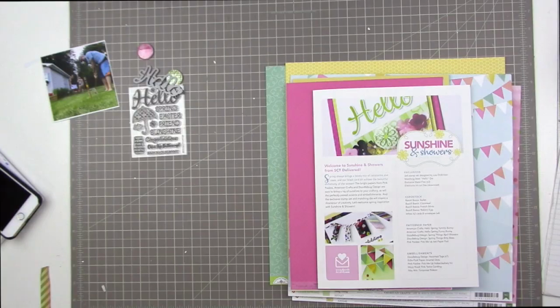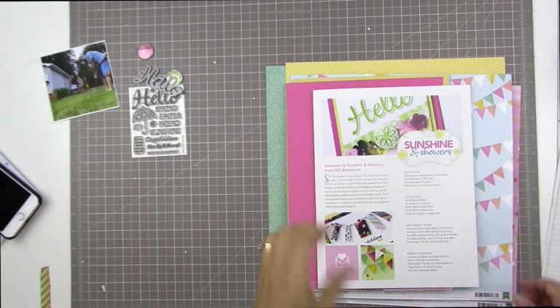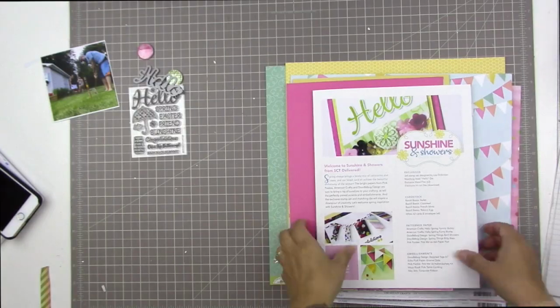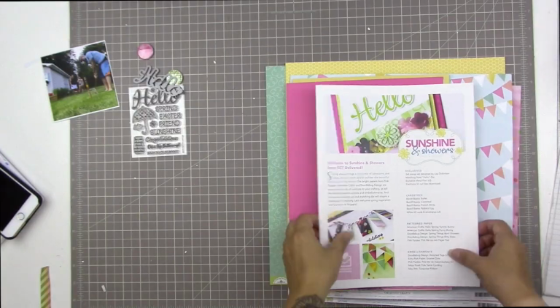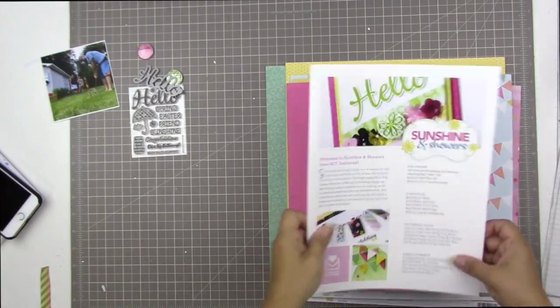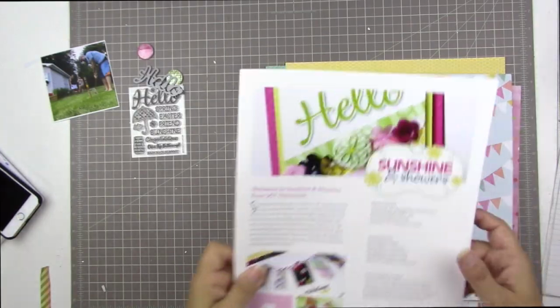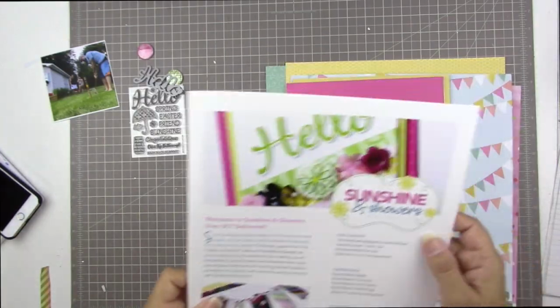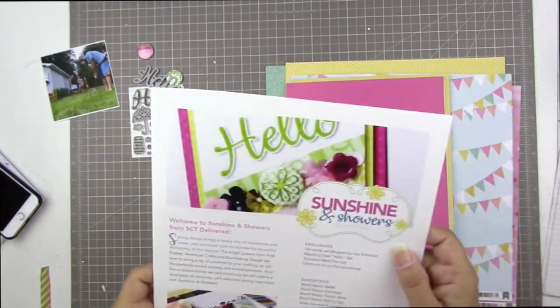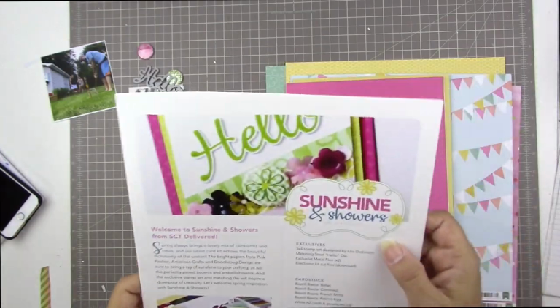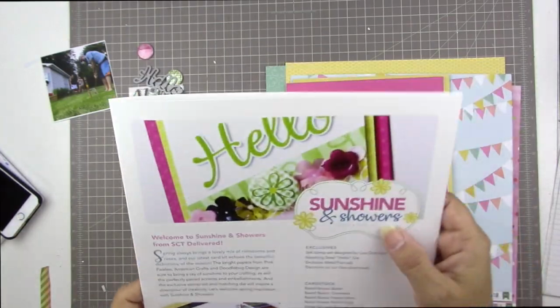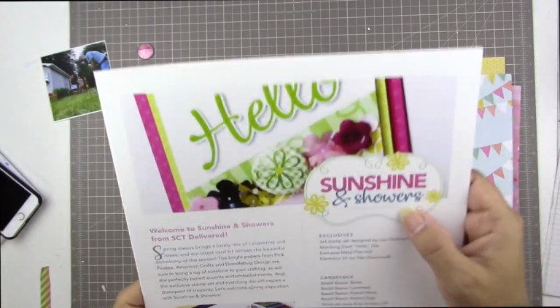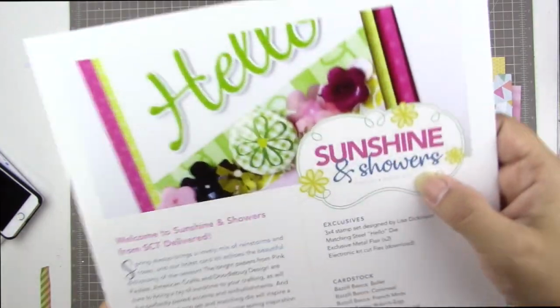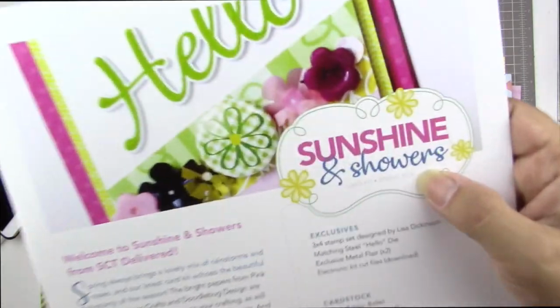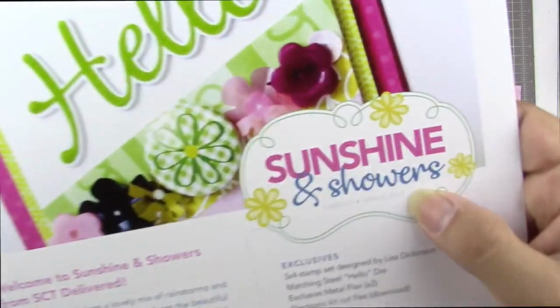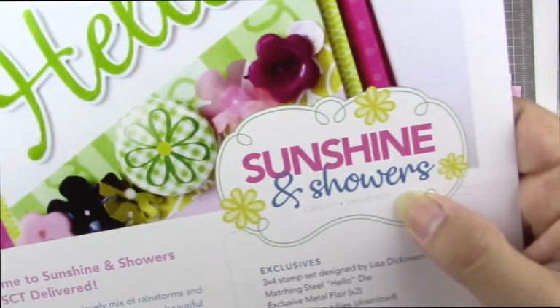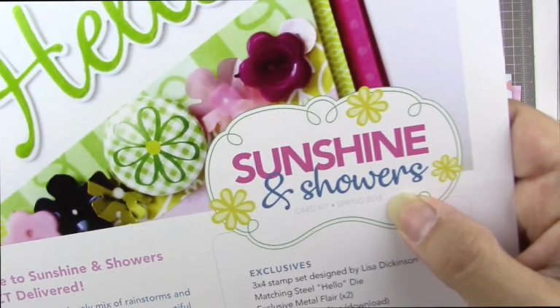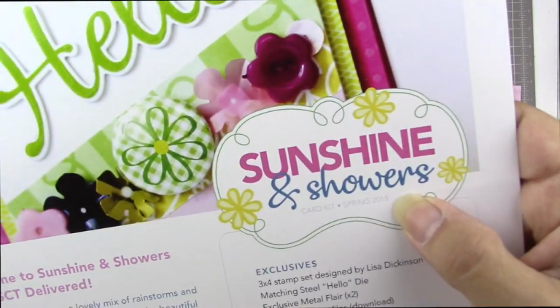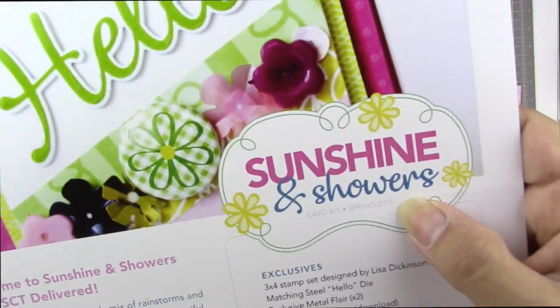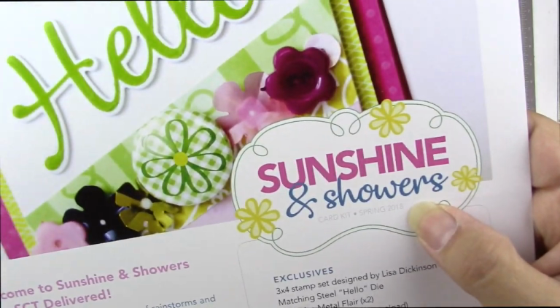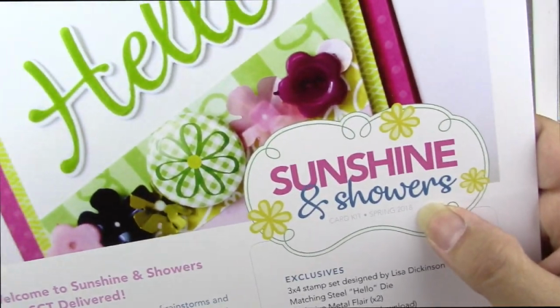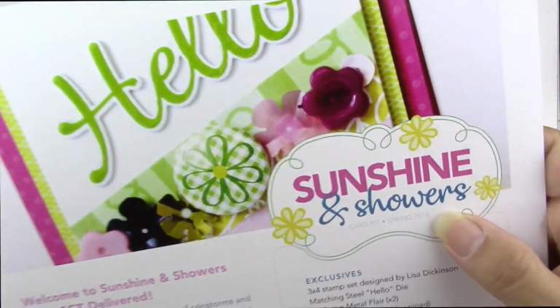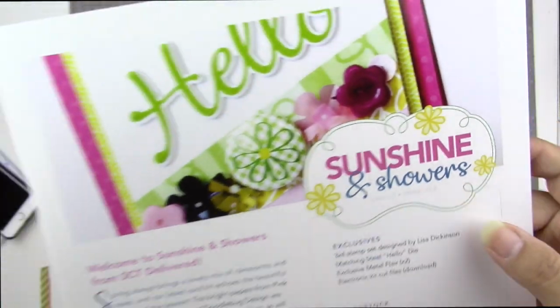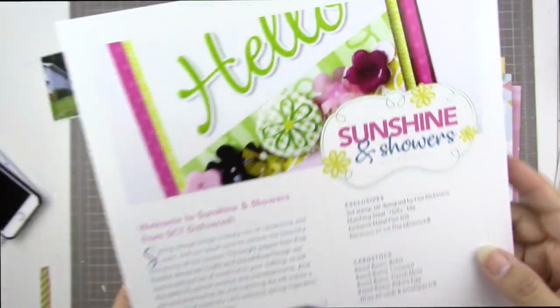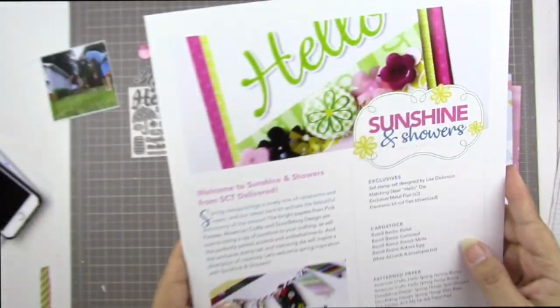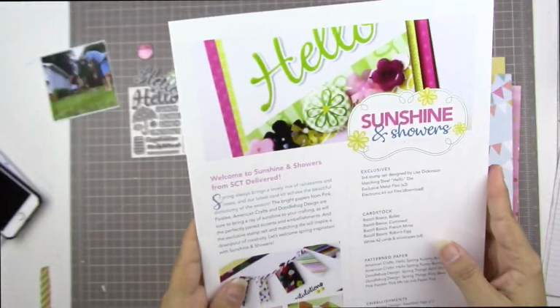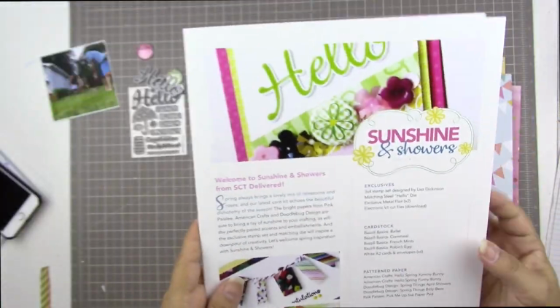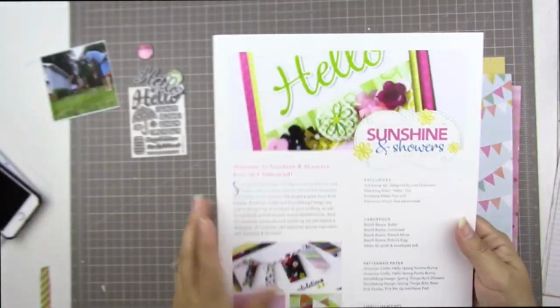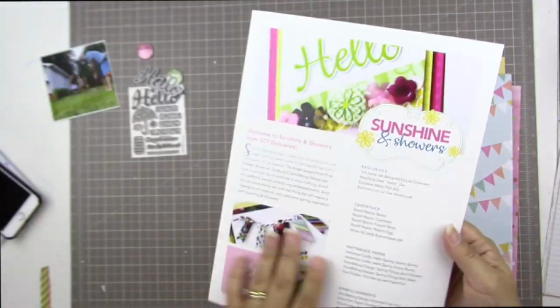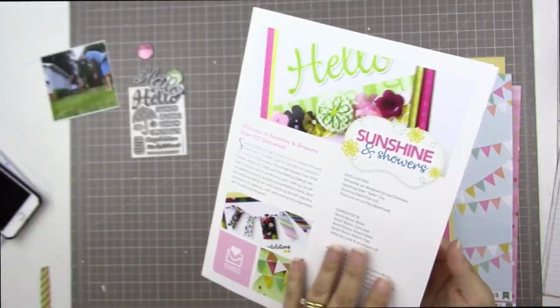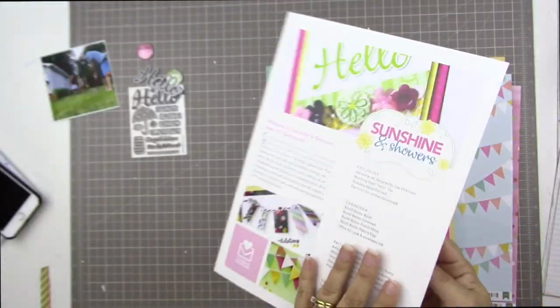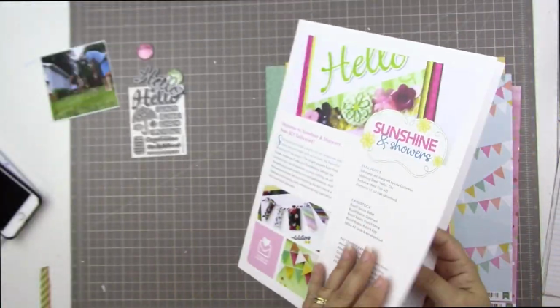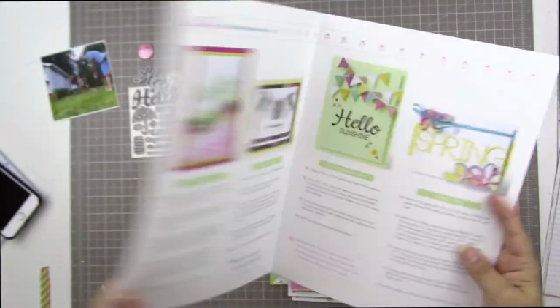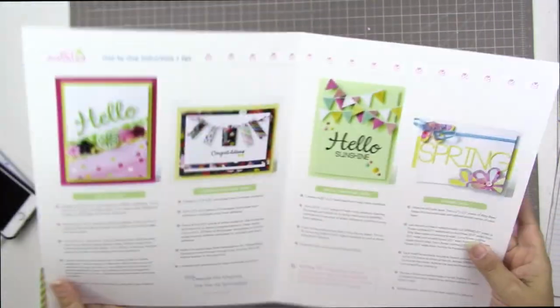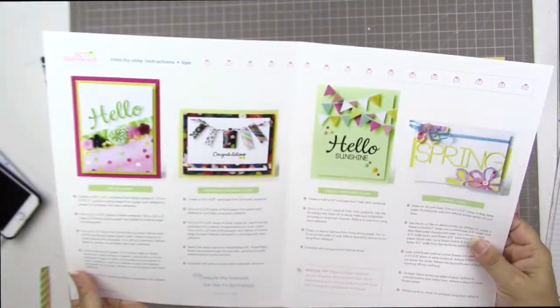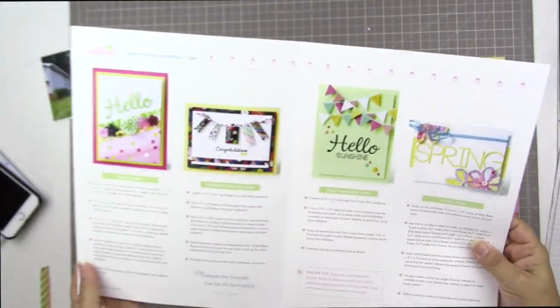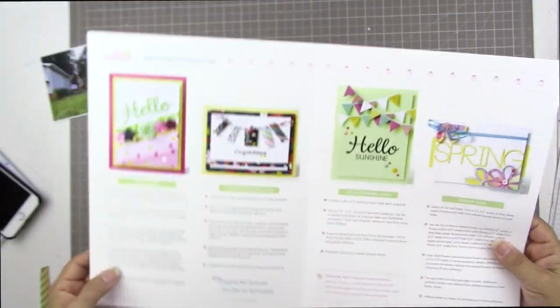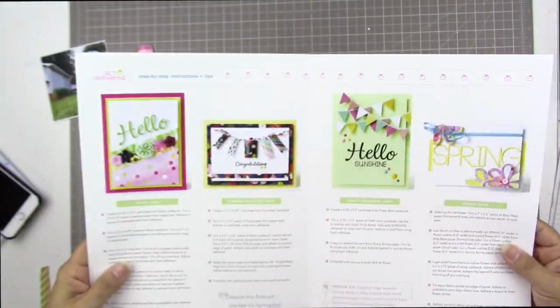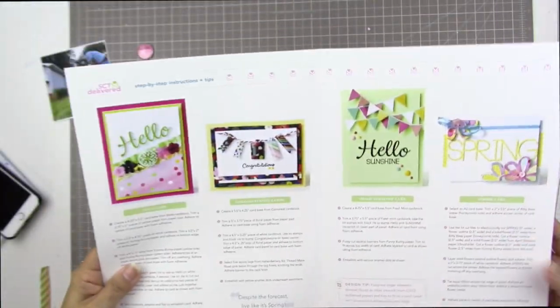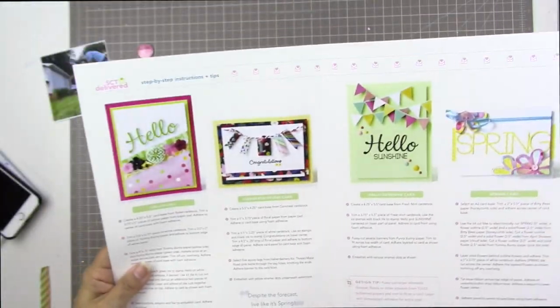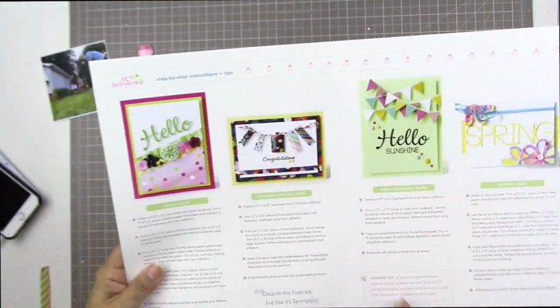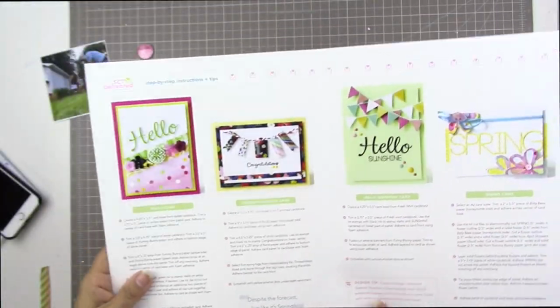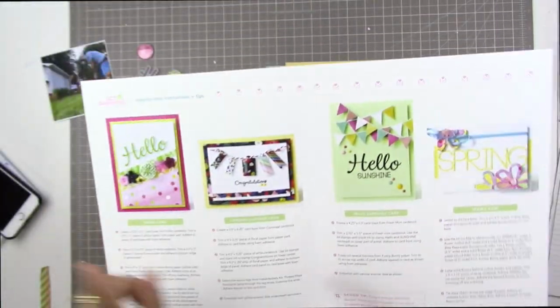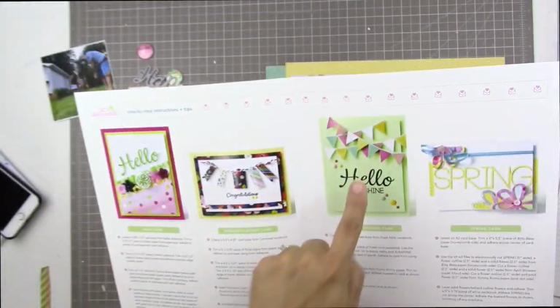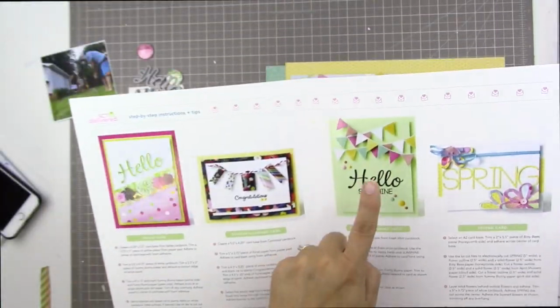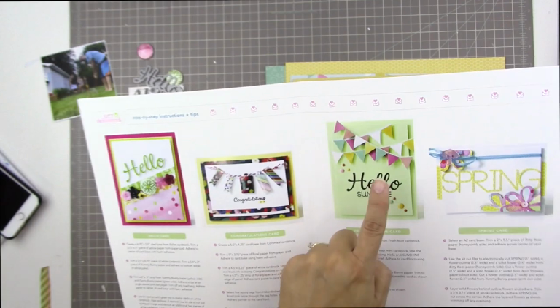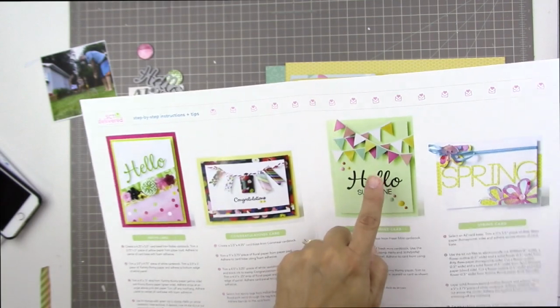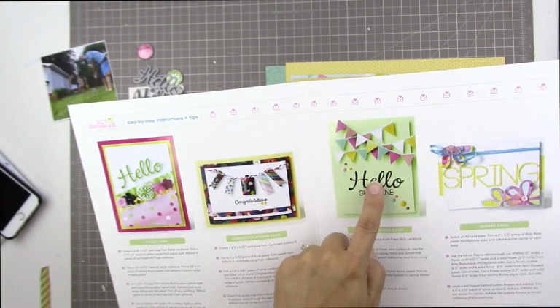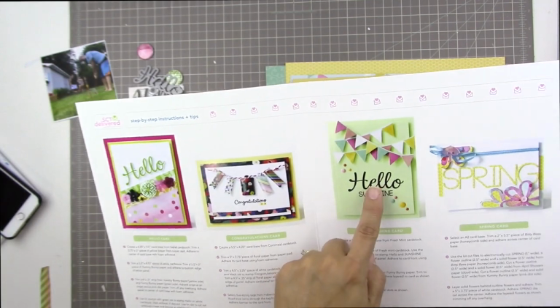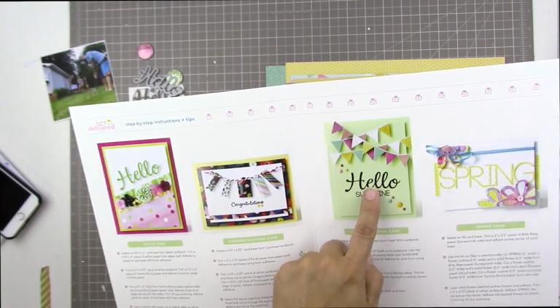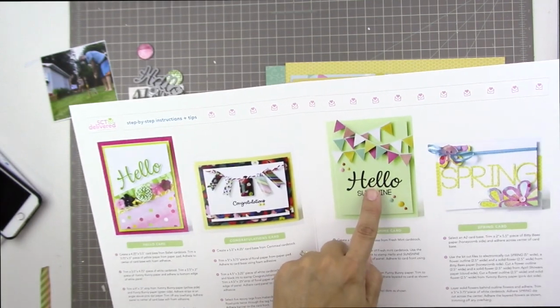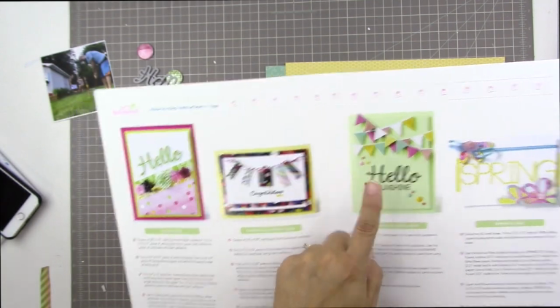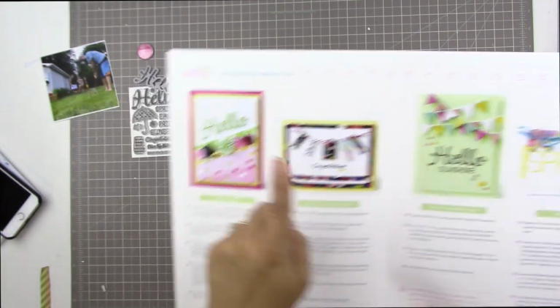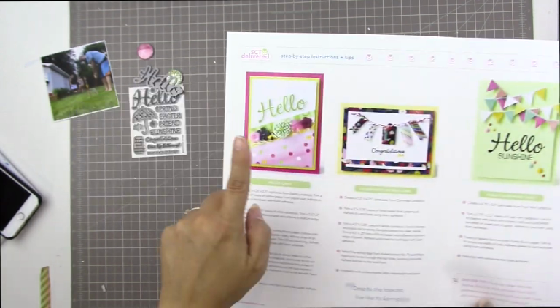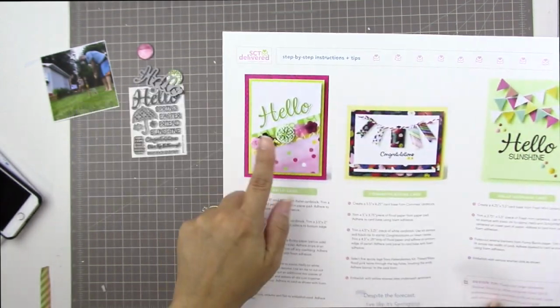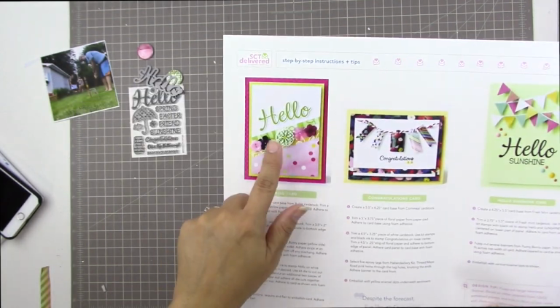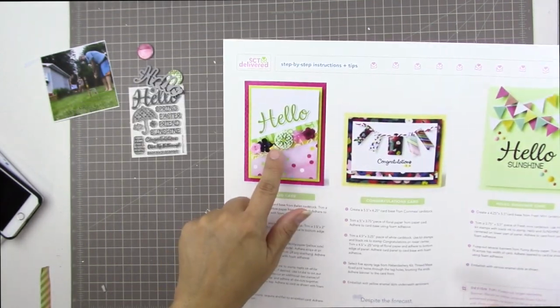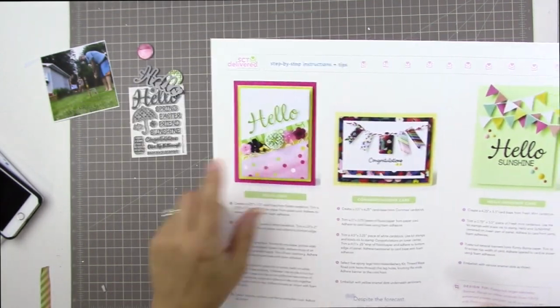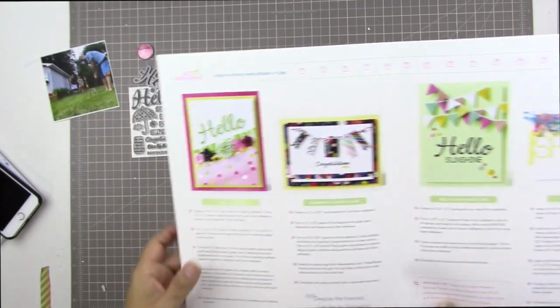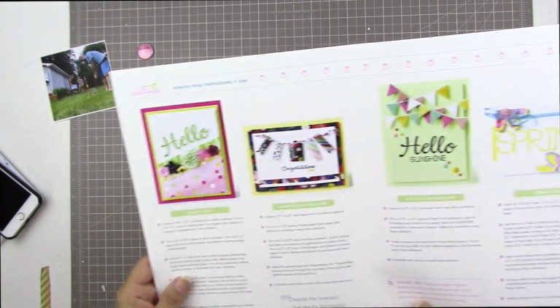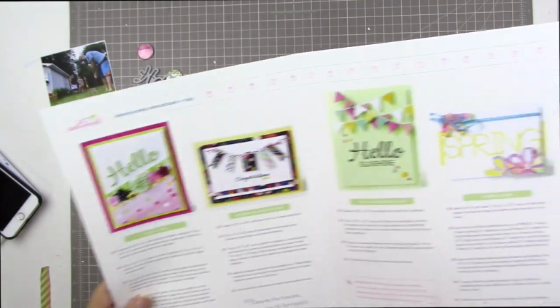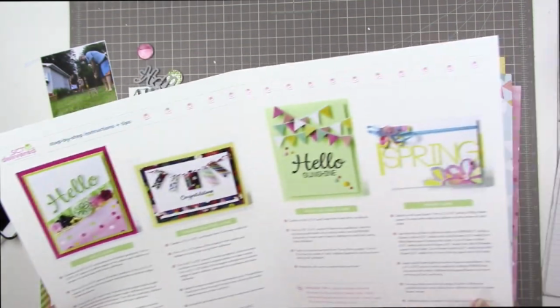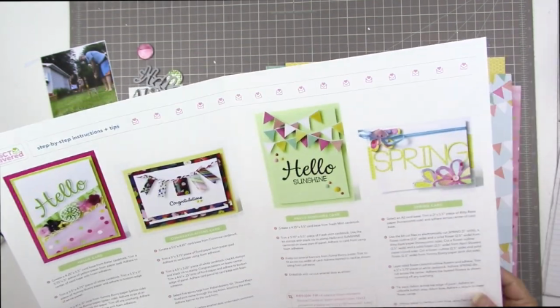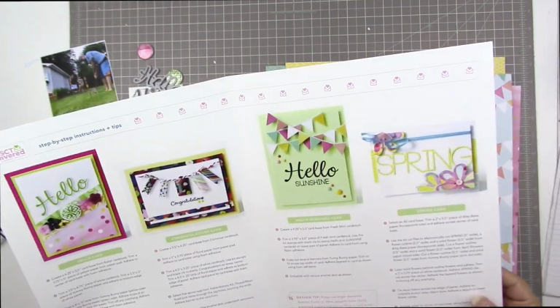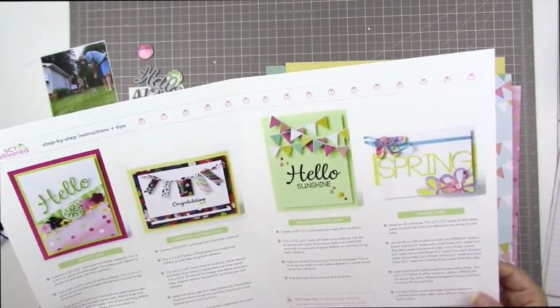Hi guys, Tracy here. It's been a couple of weeks since I've done a layout, so here's another scrapbooking process video for you.